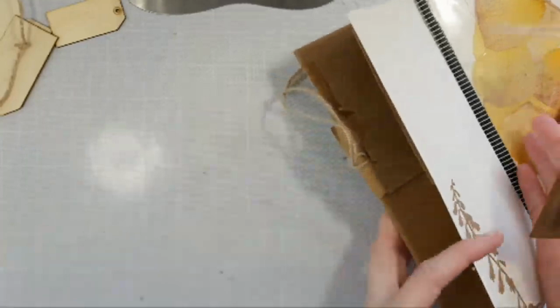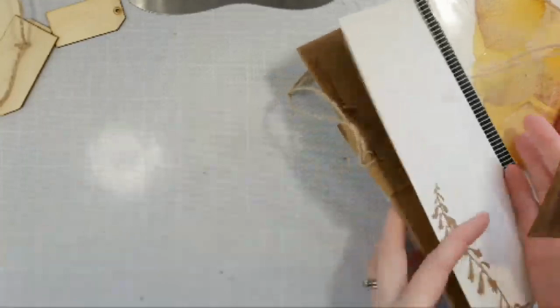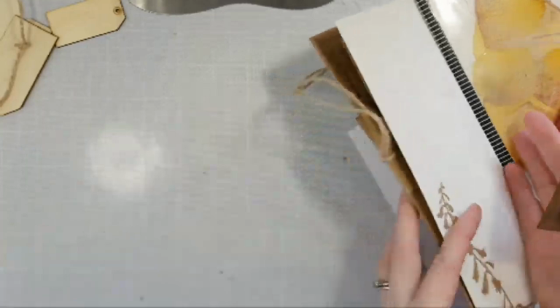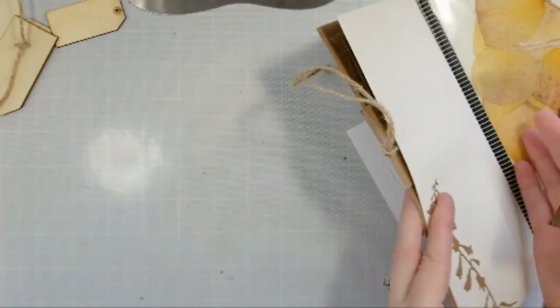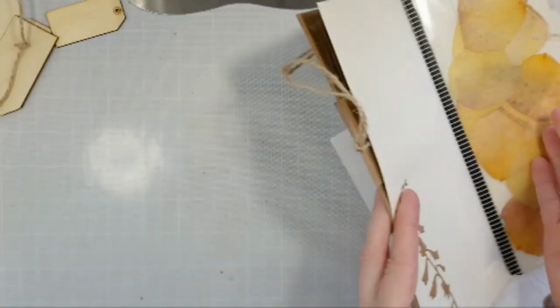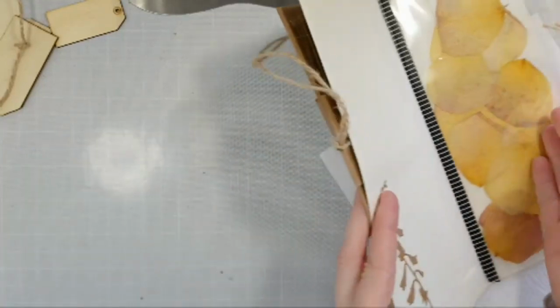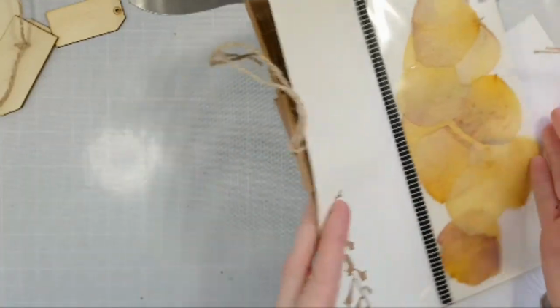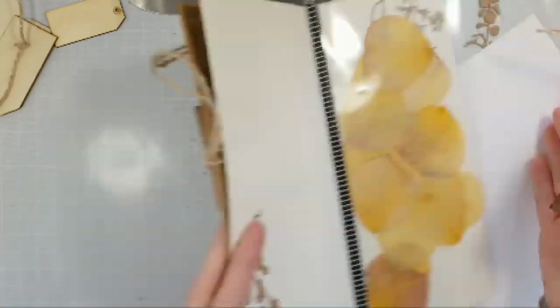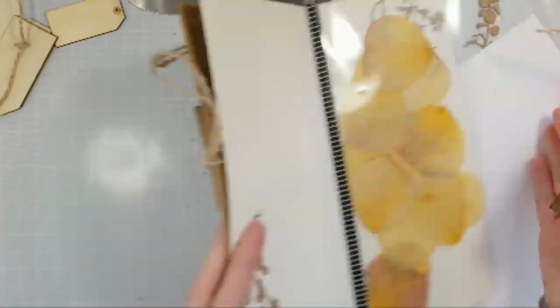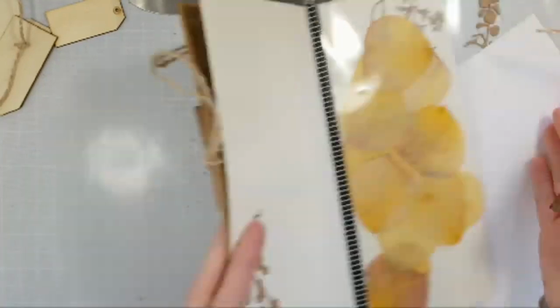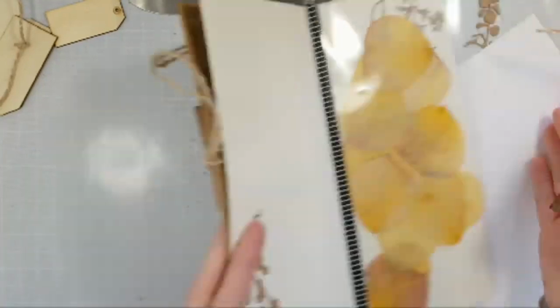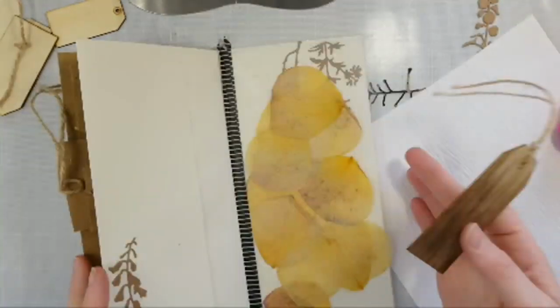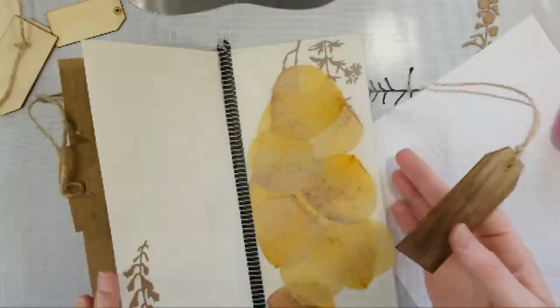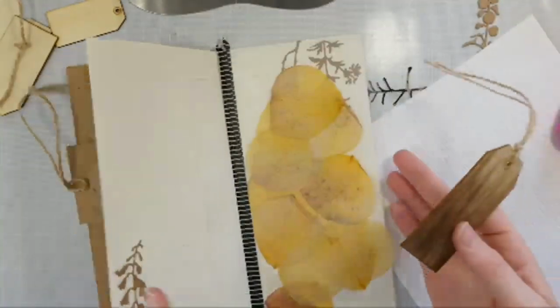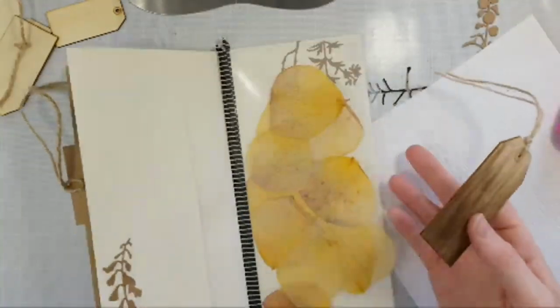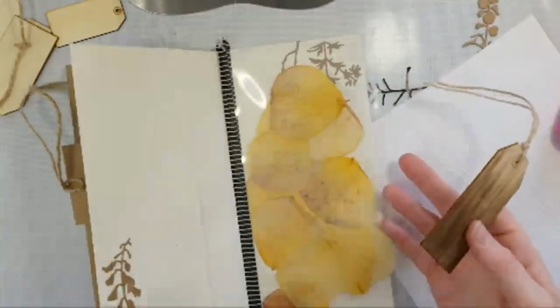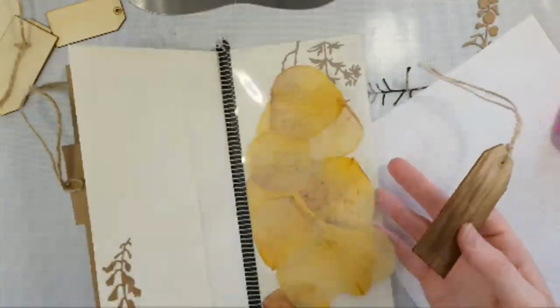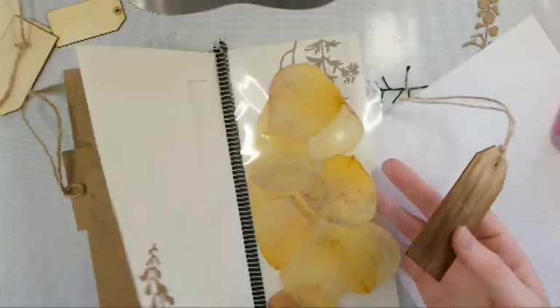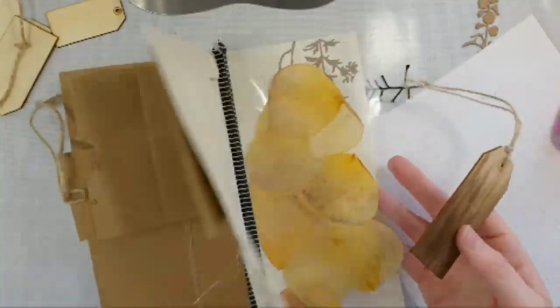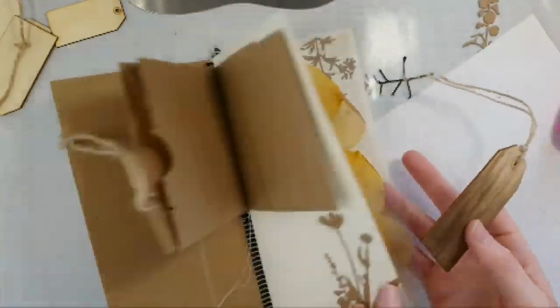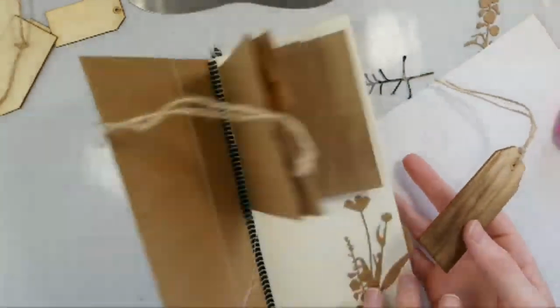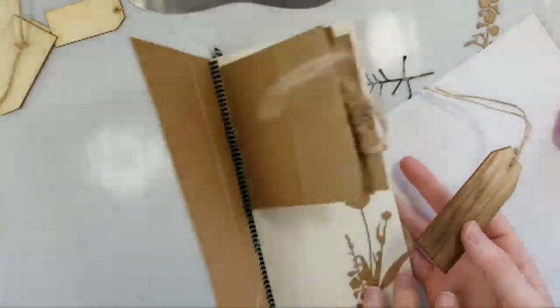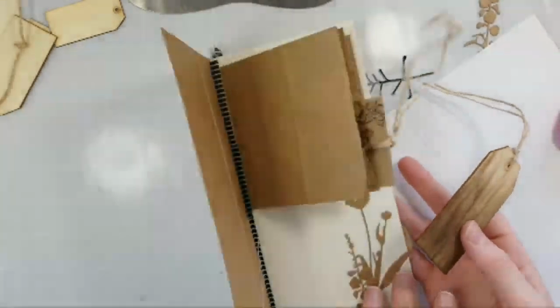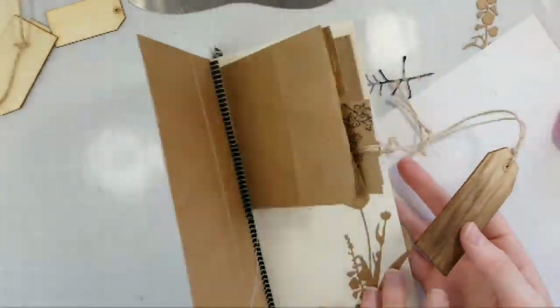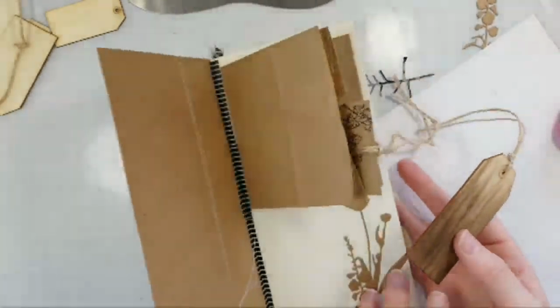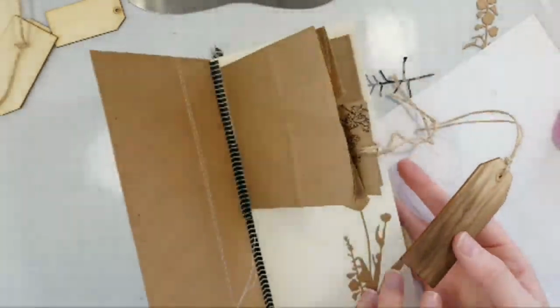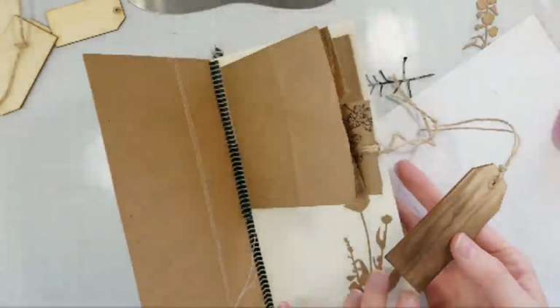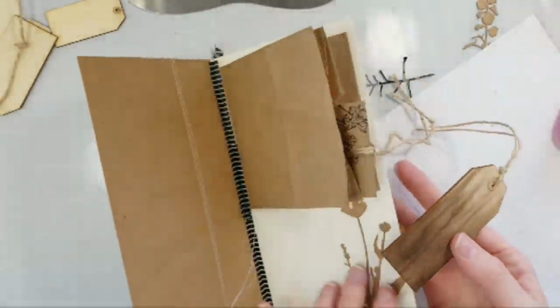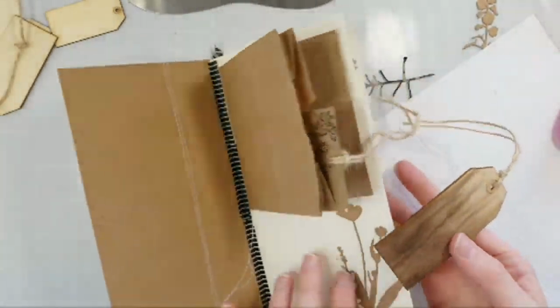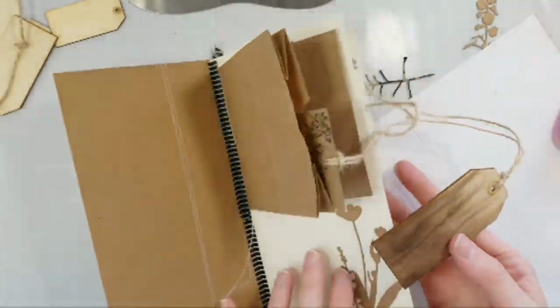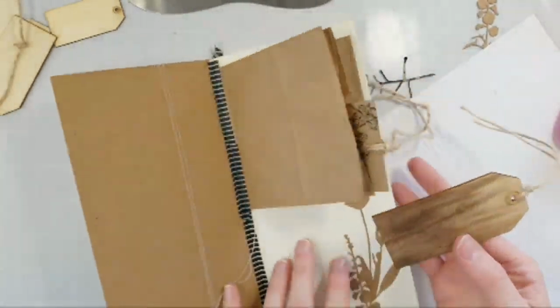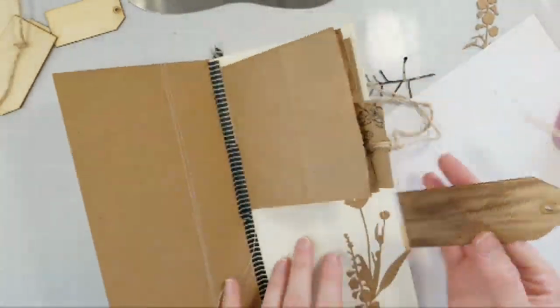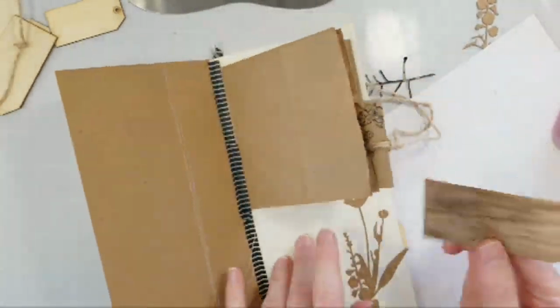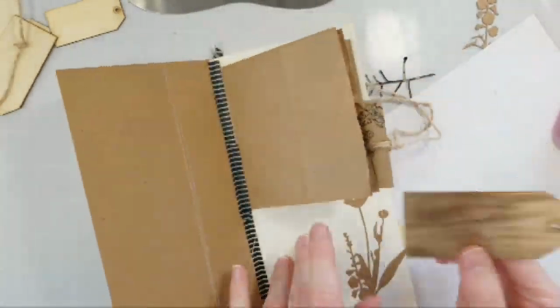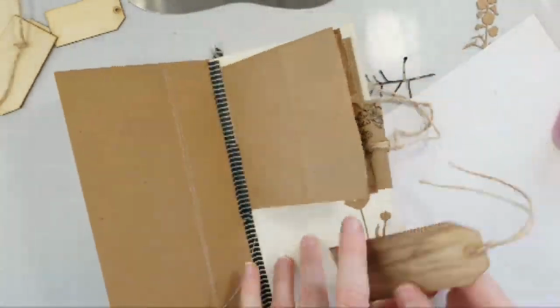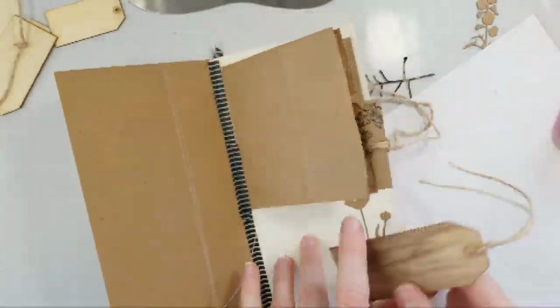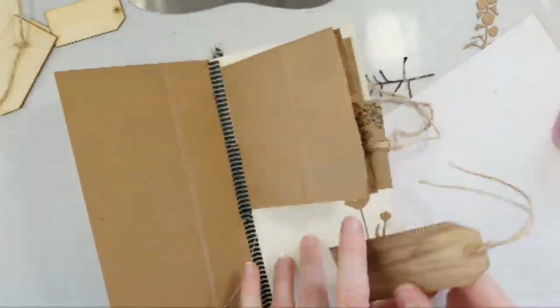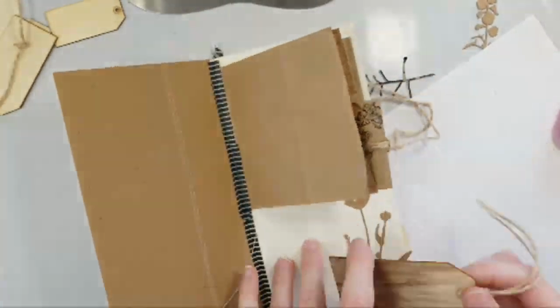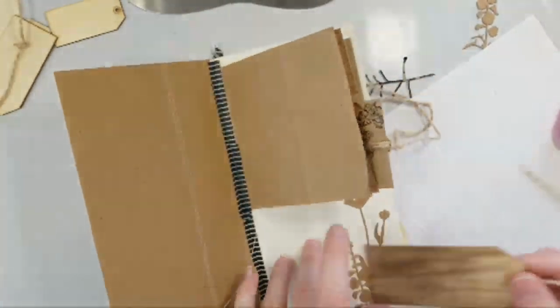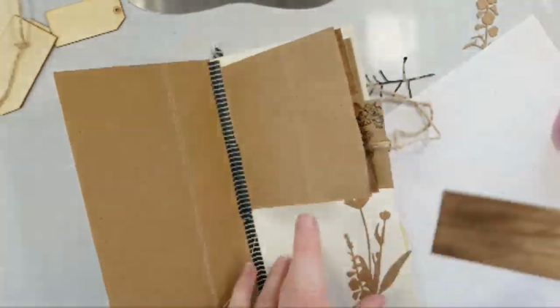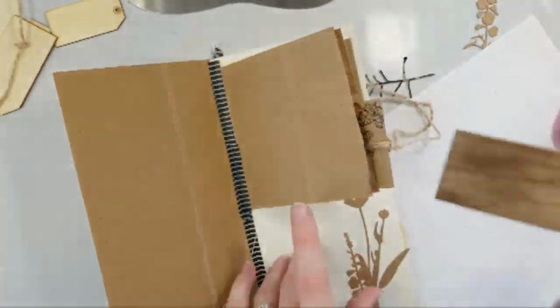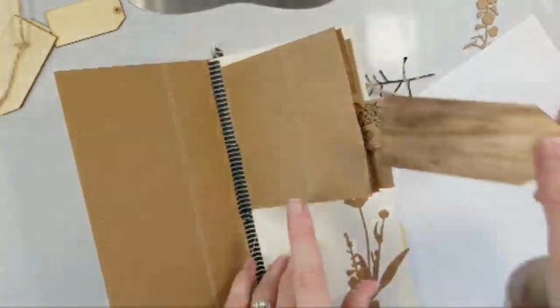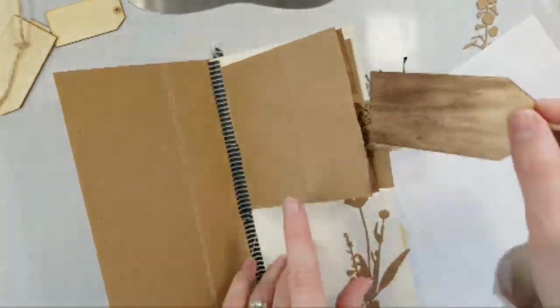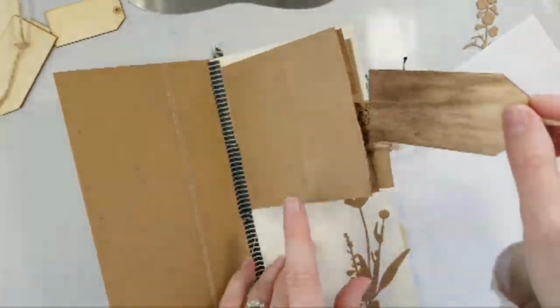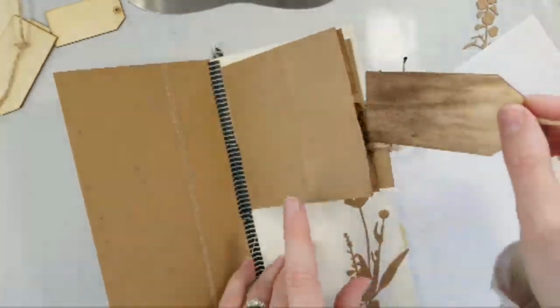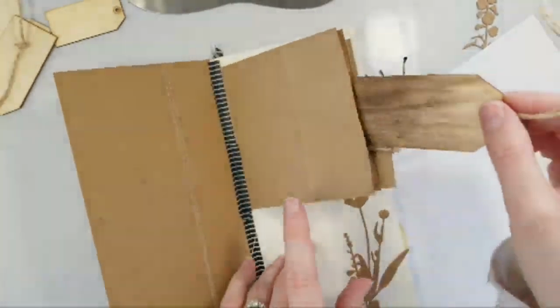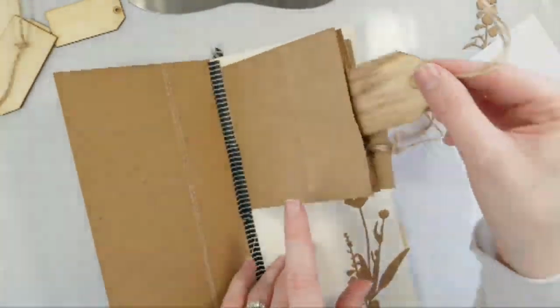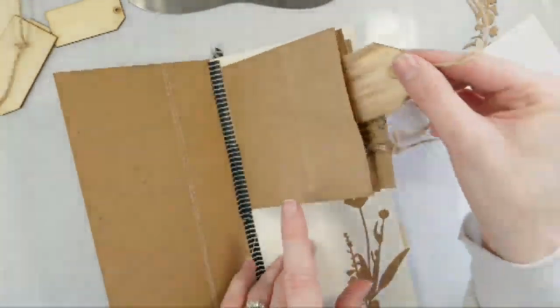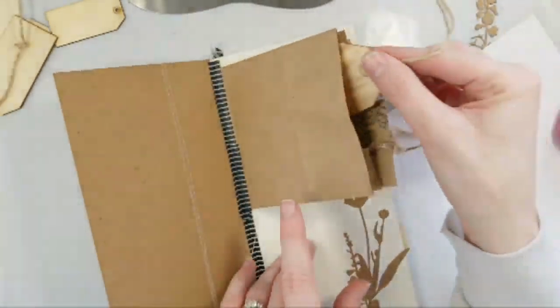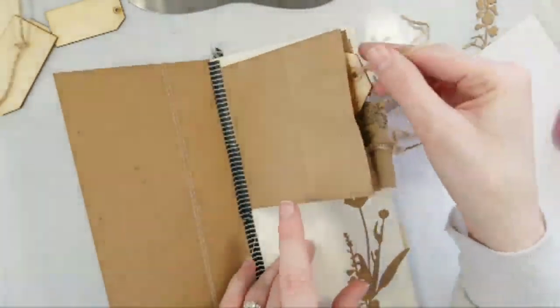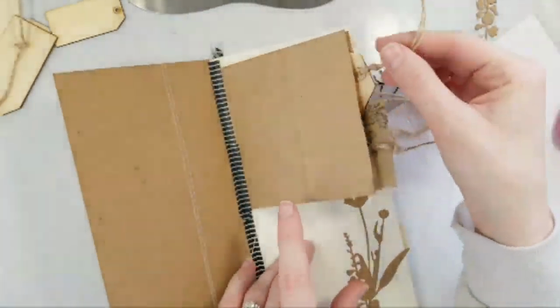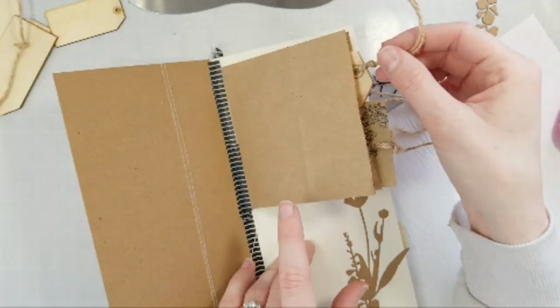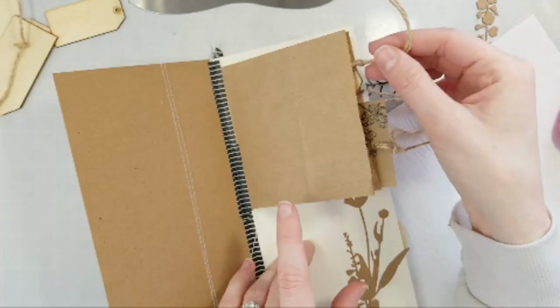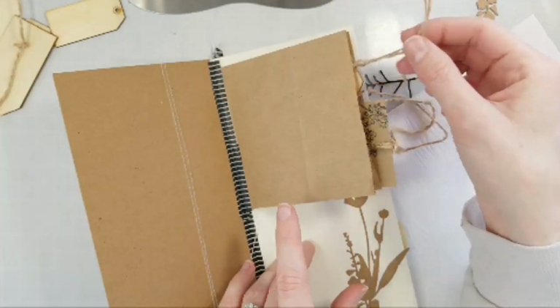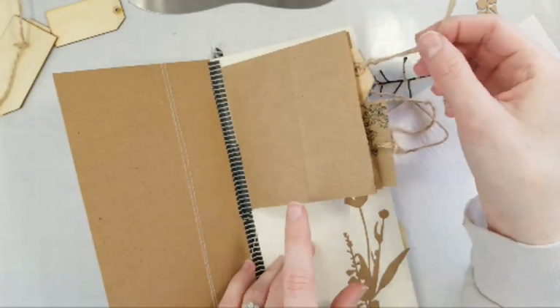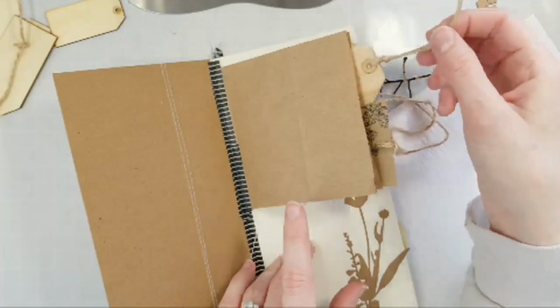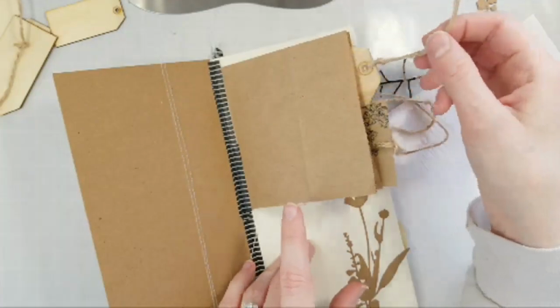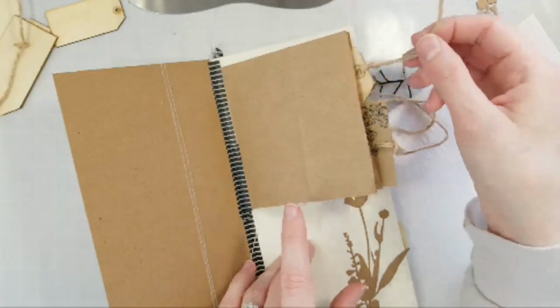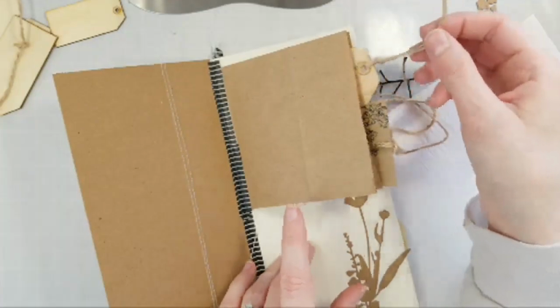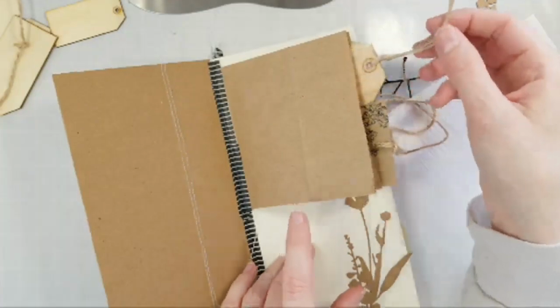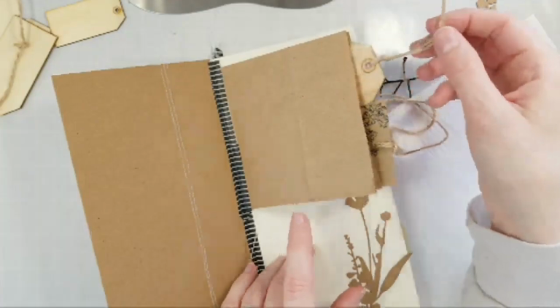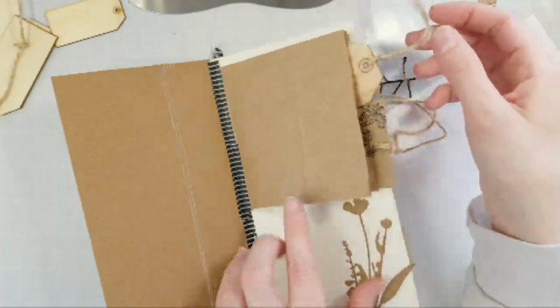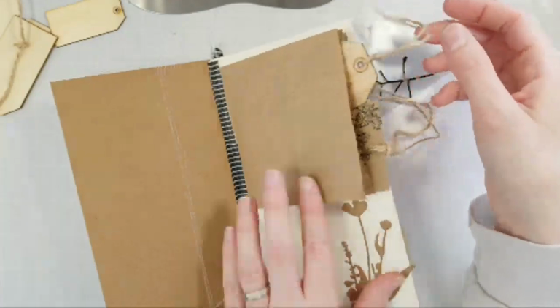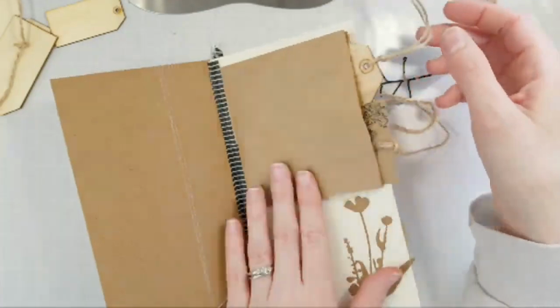I might go back later and do some stamping on some of these things and add some different details.